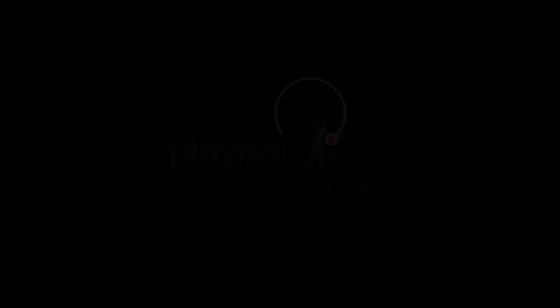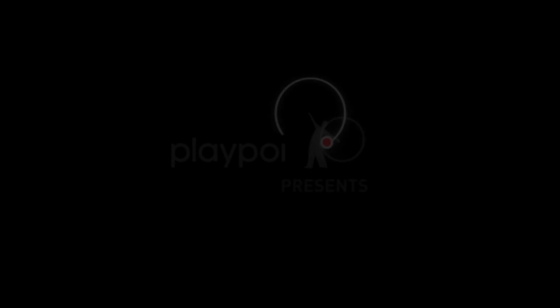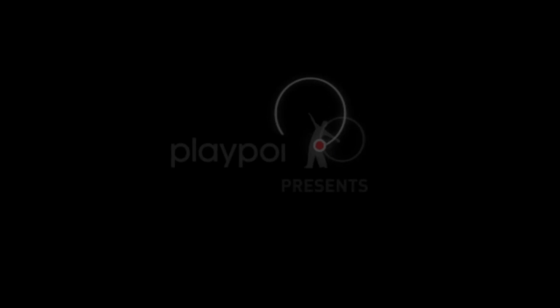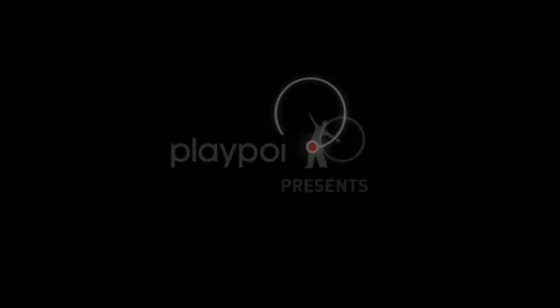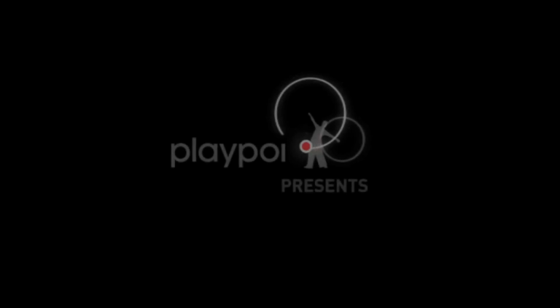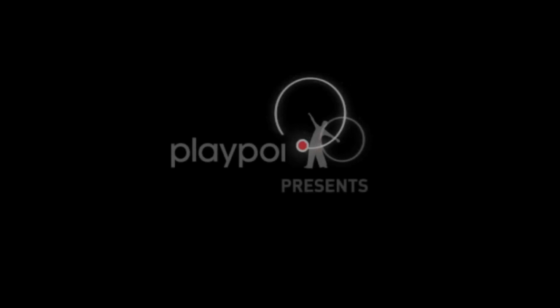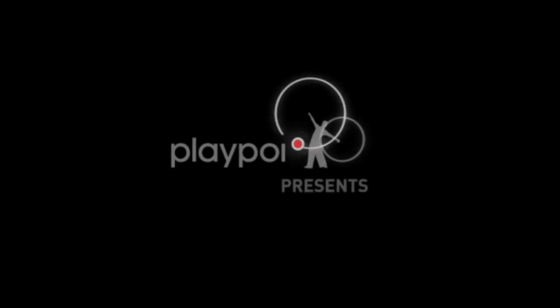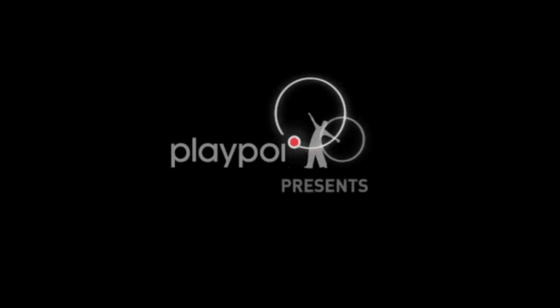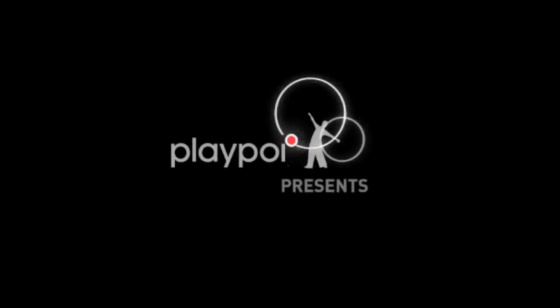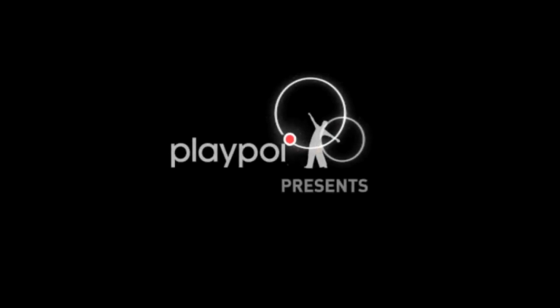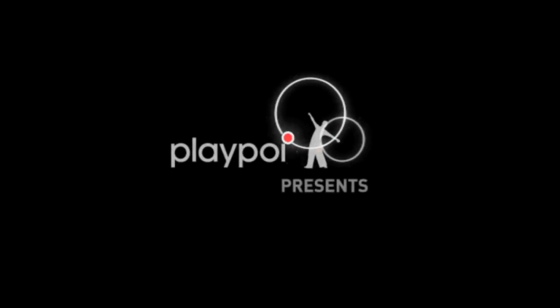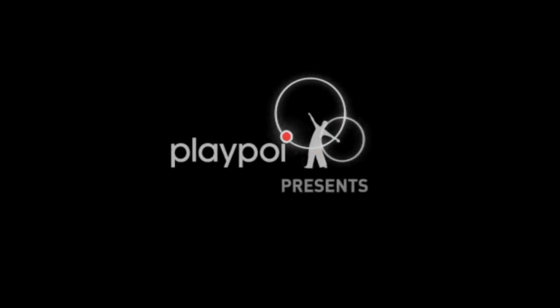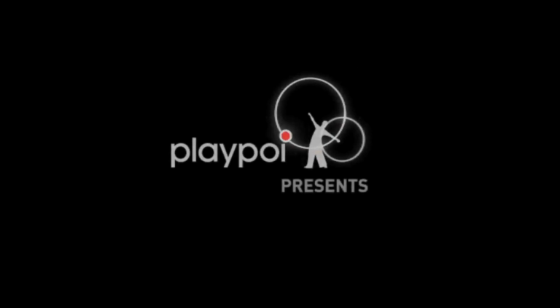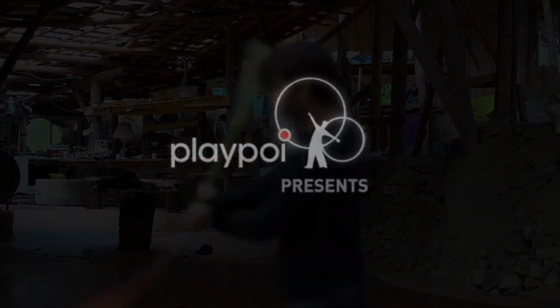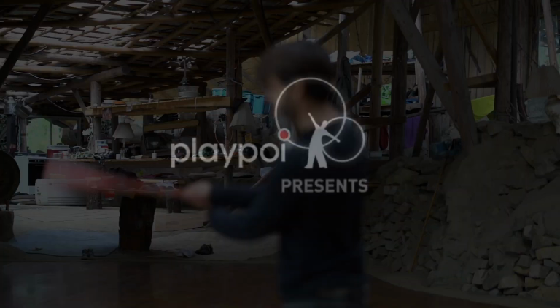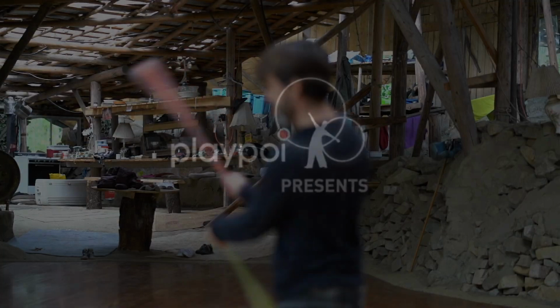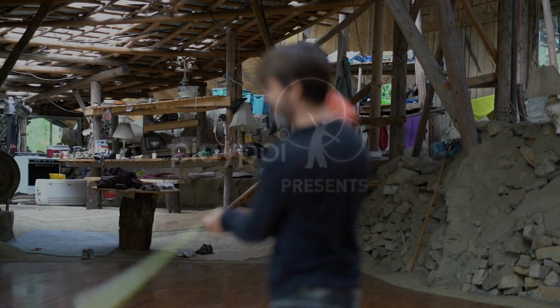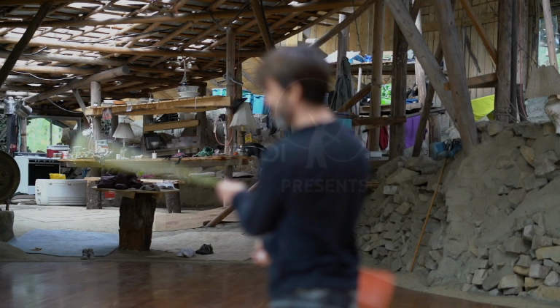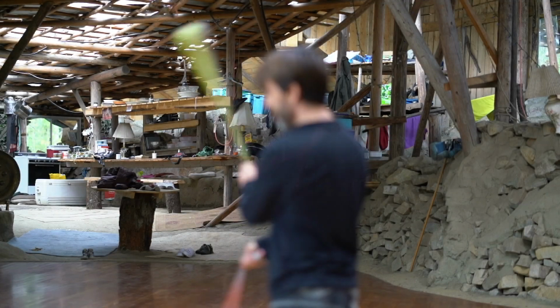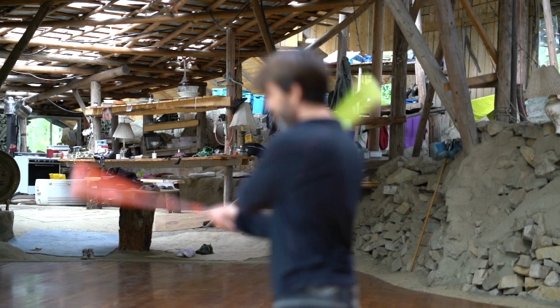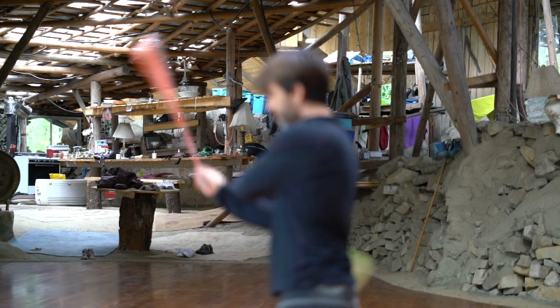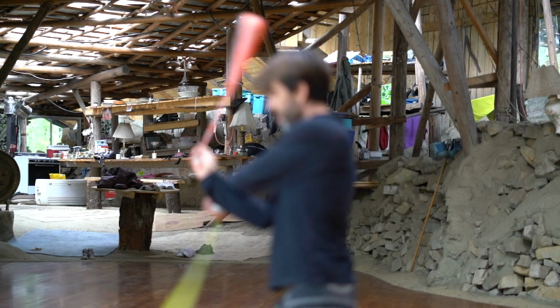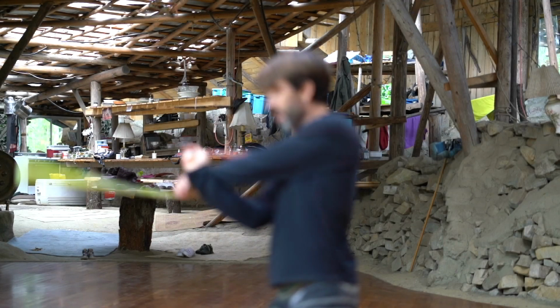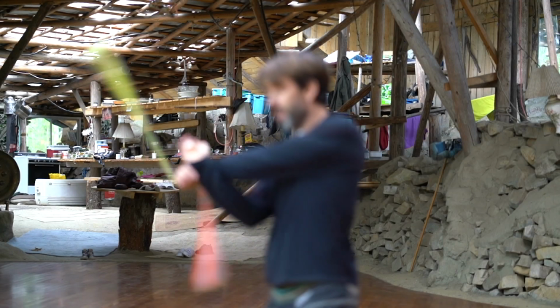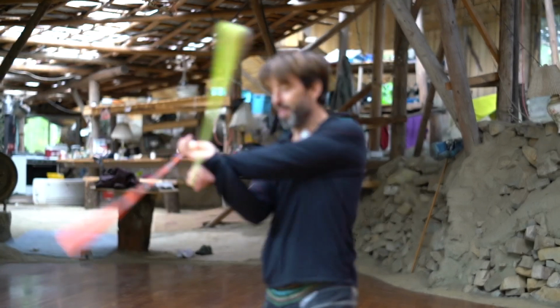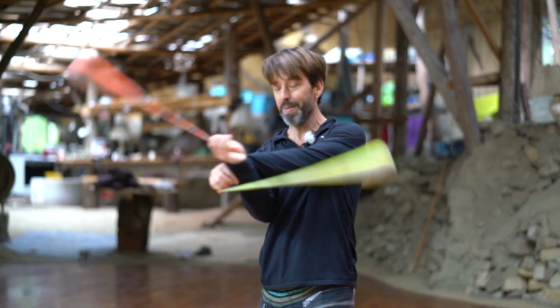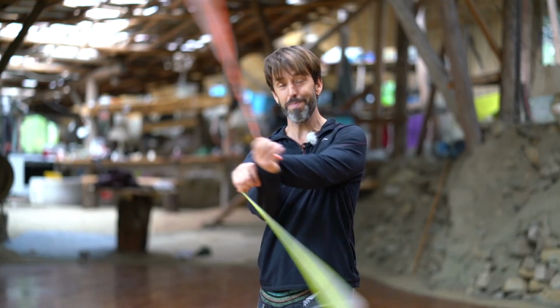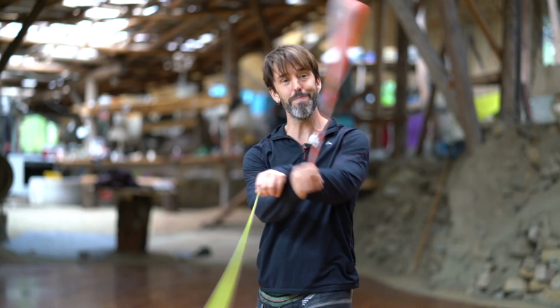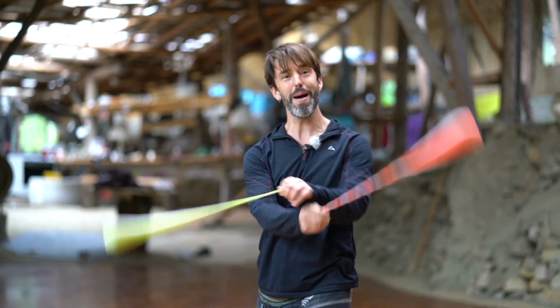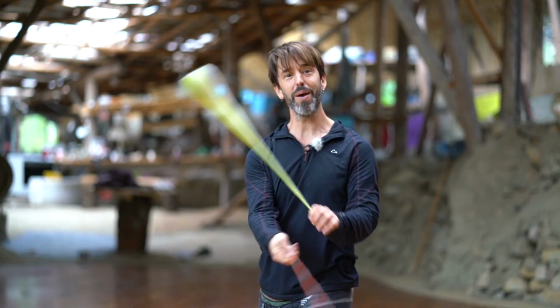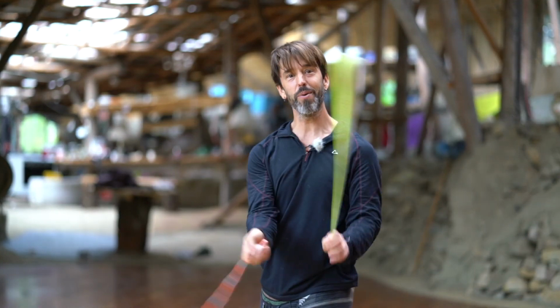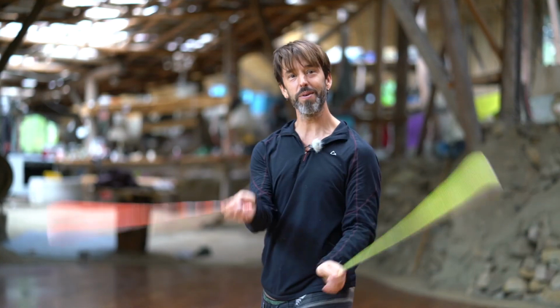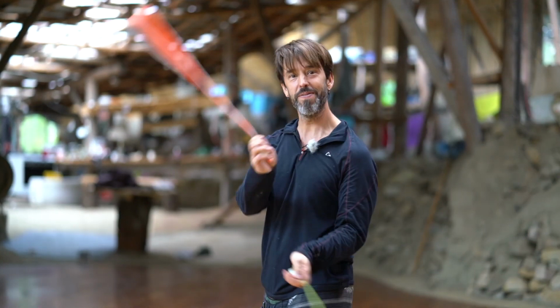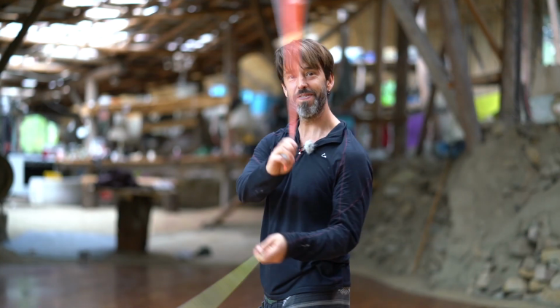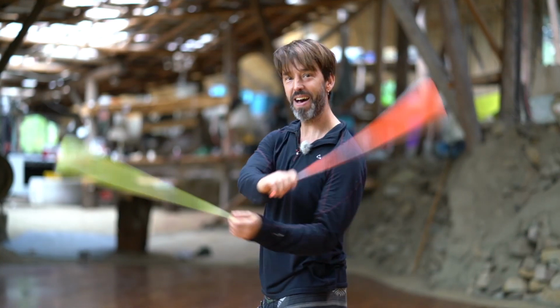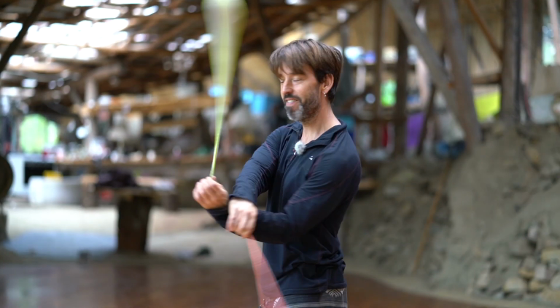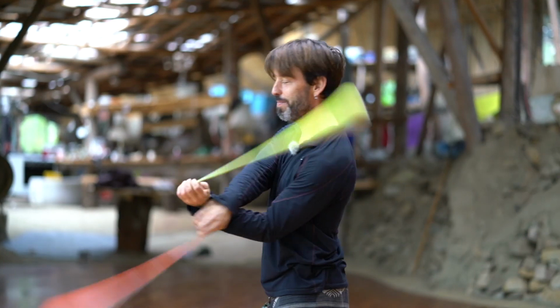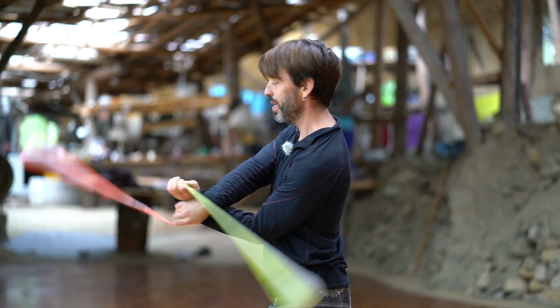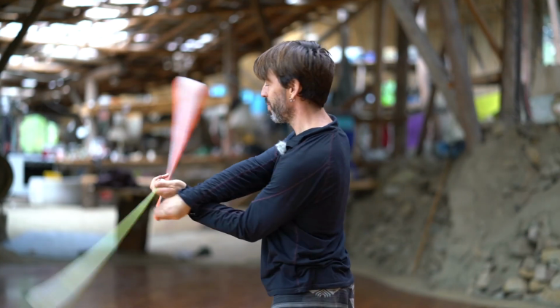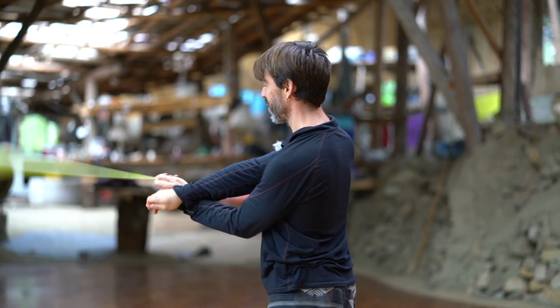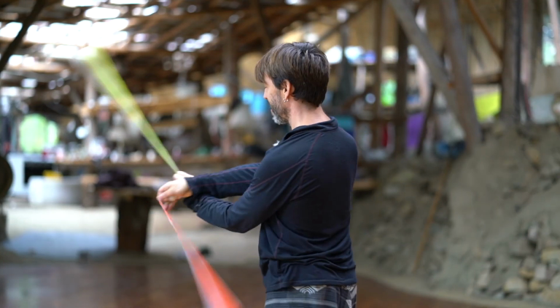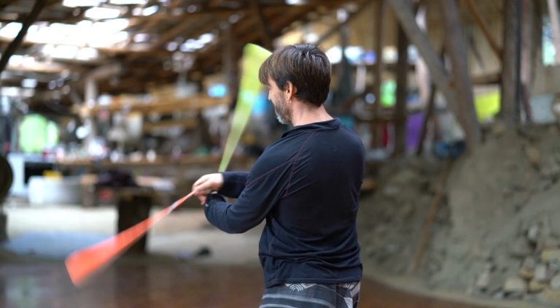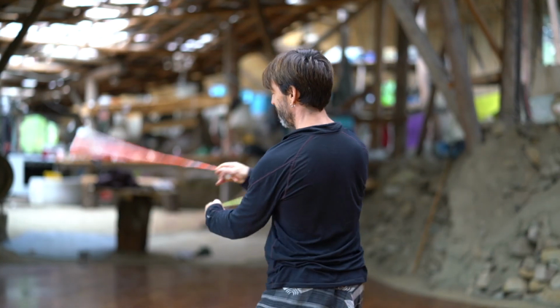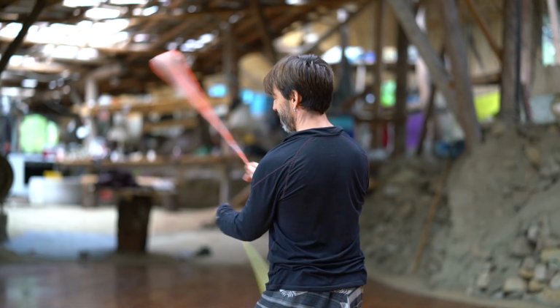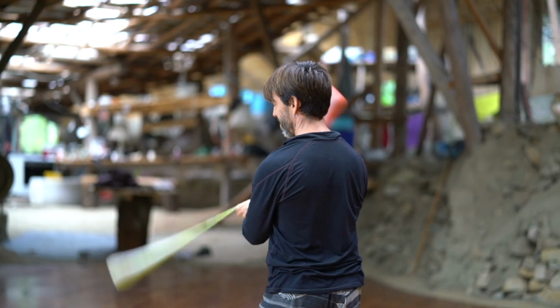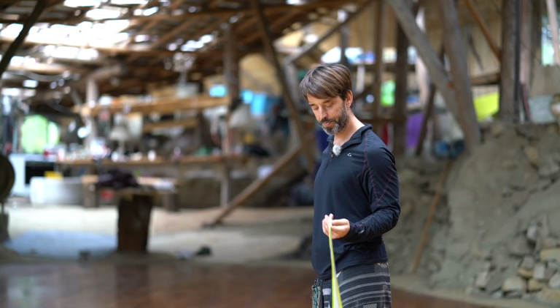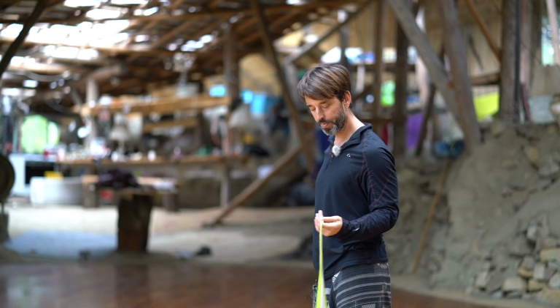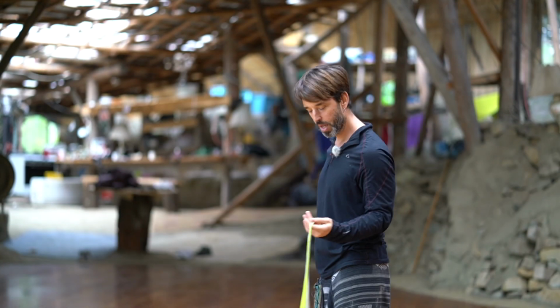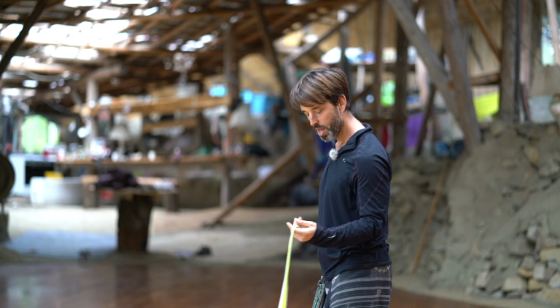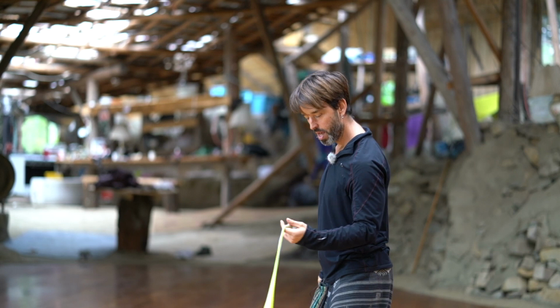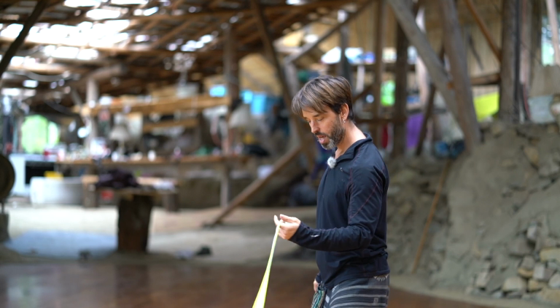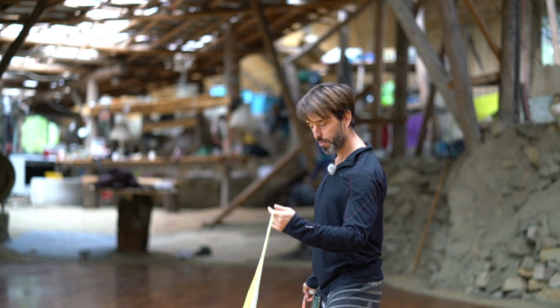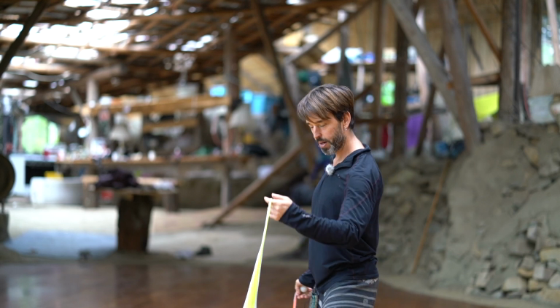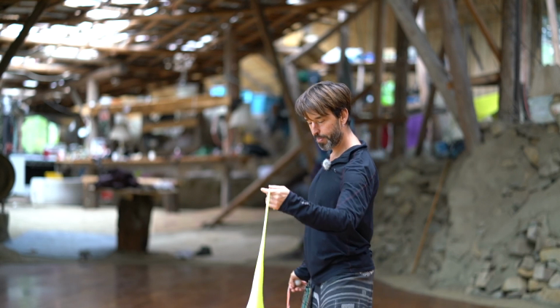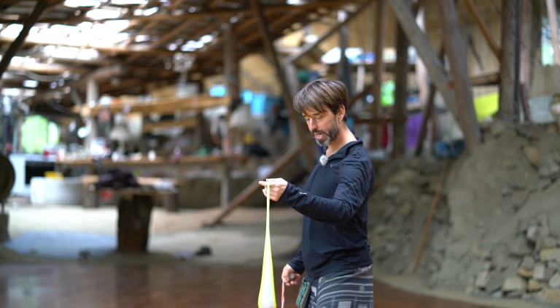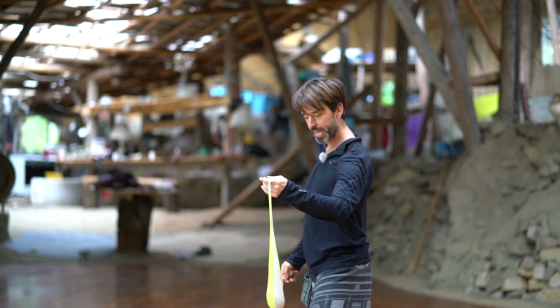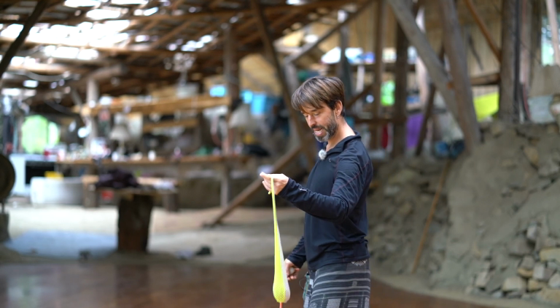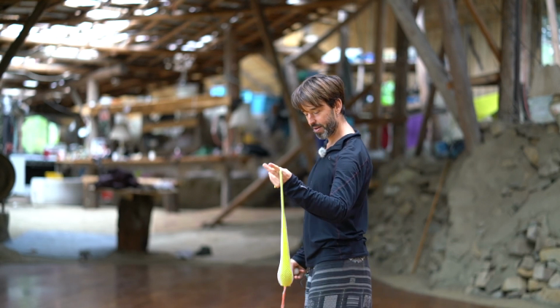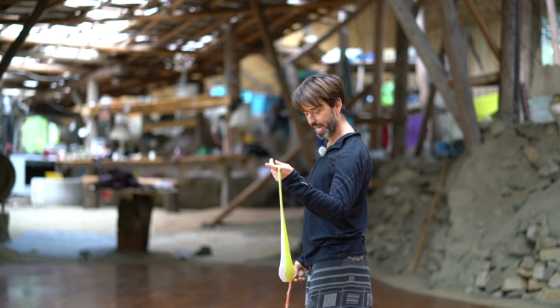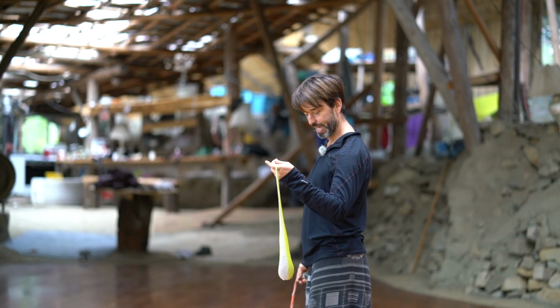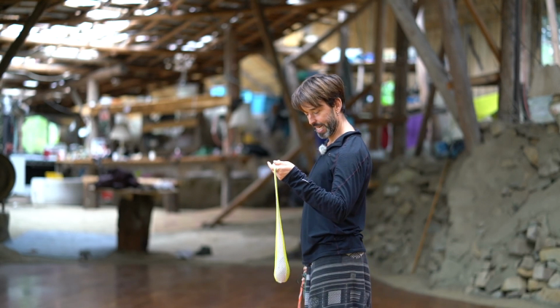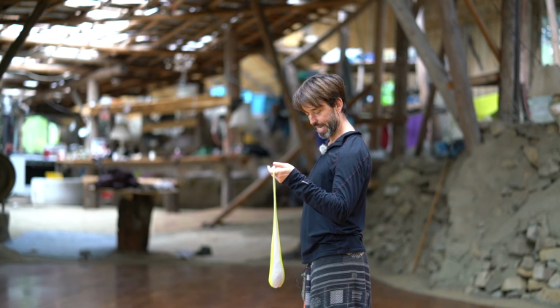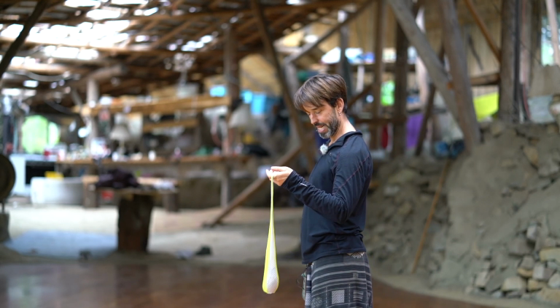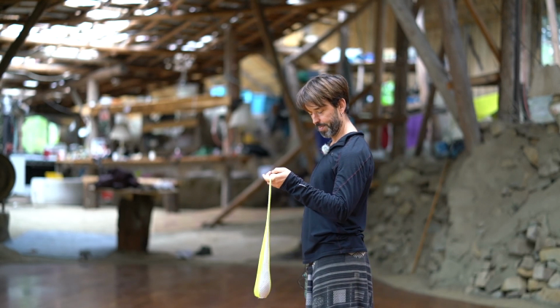A participant asked for some tips on the backward five-beat weave, and we're going to break it down.